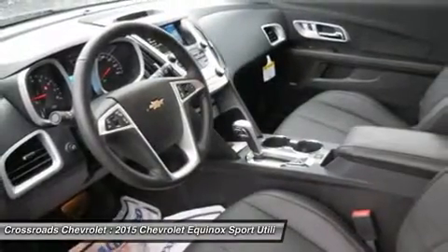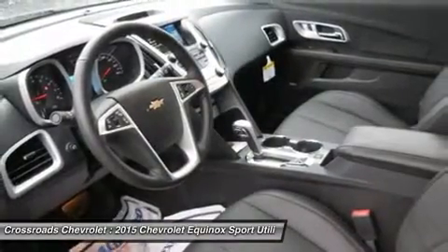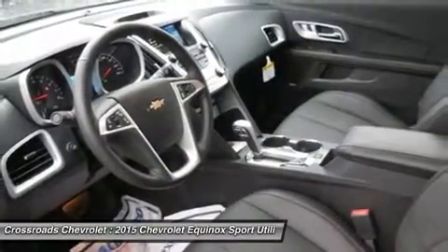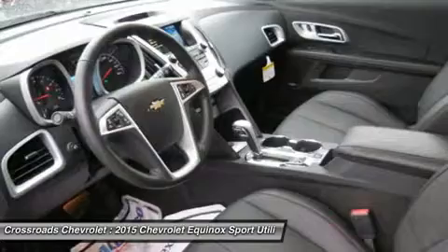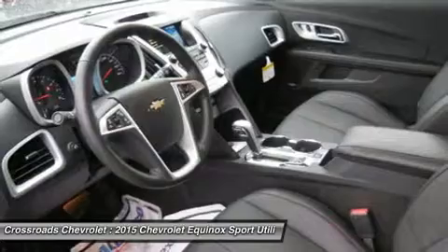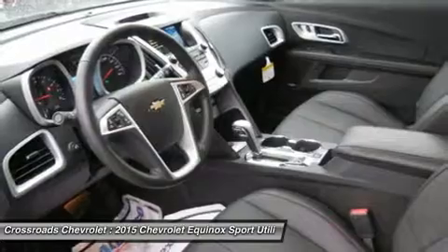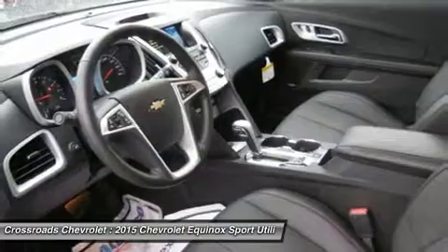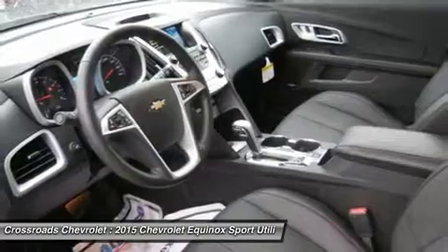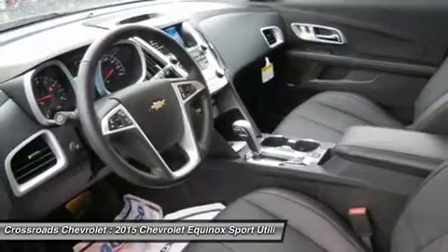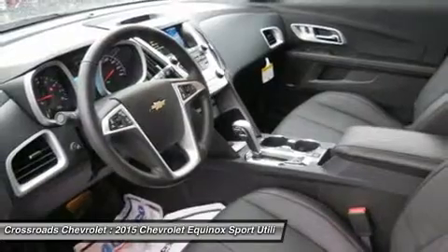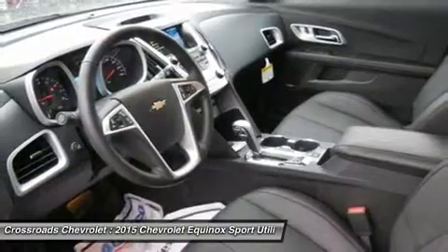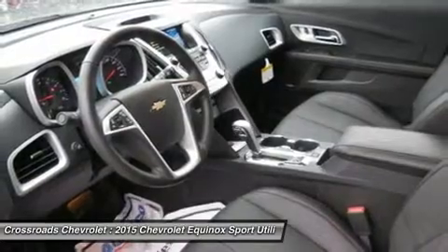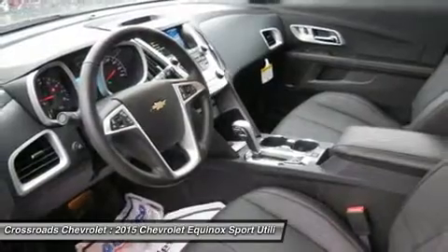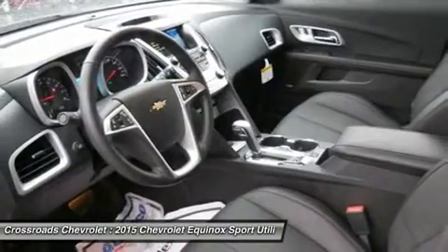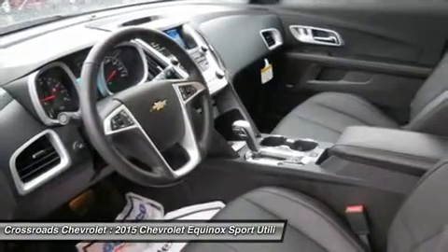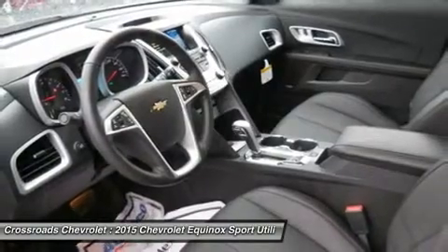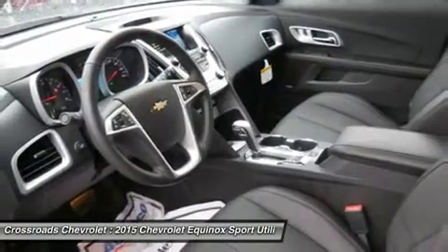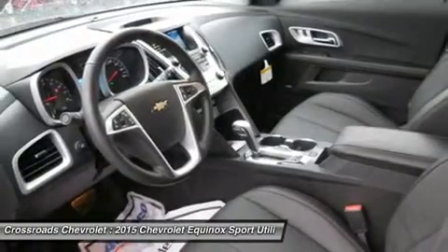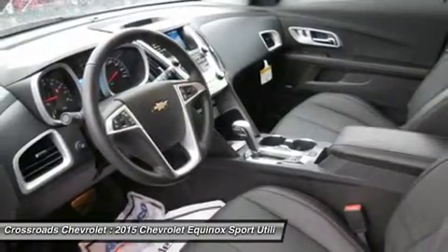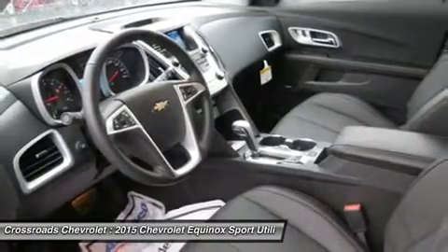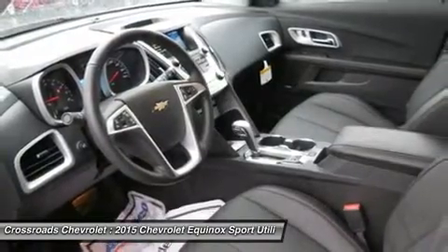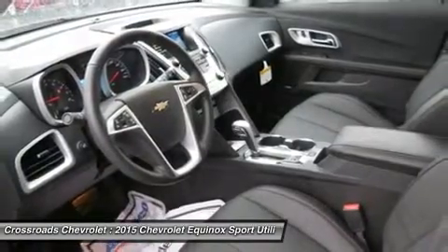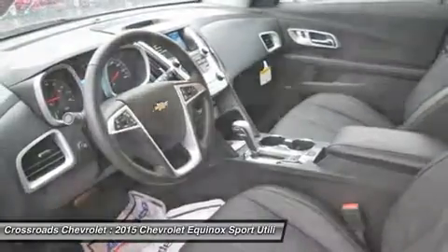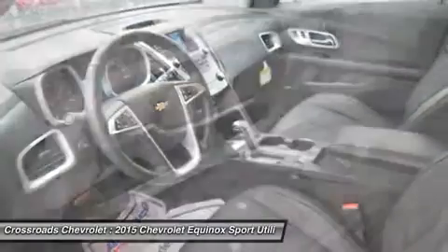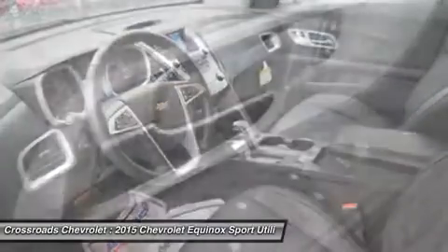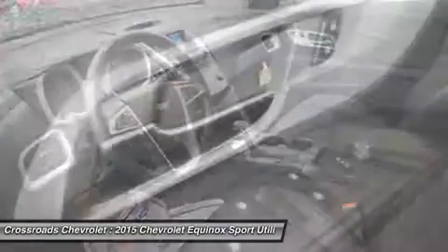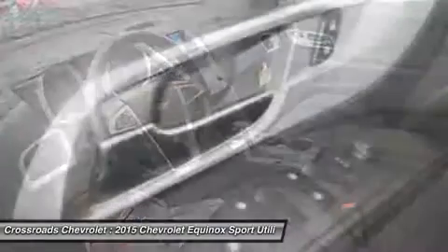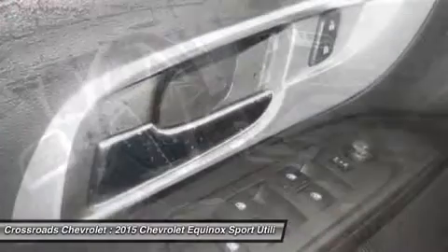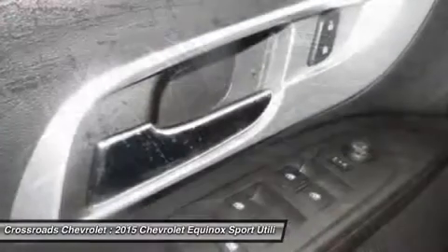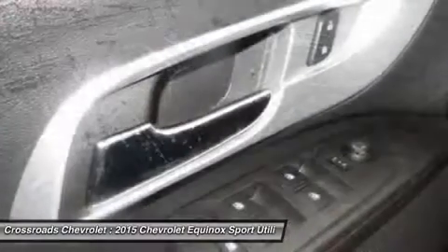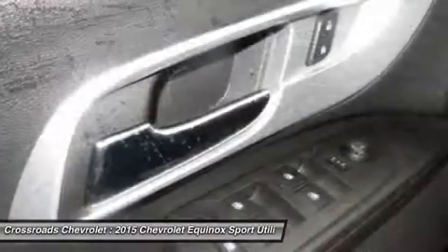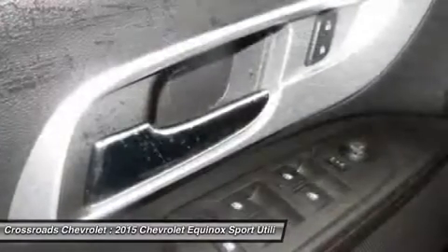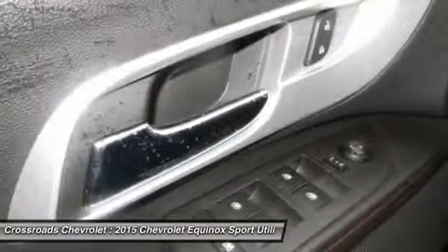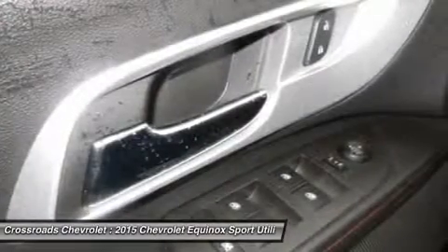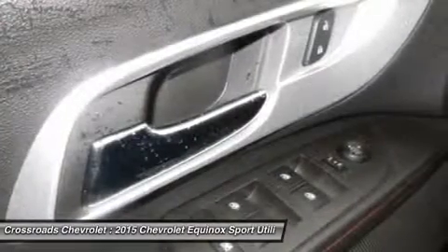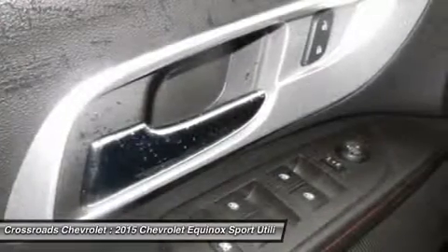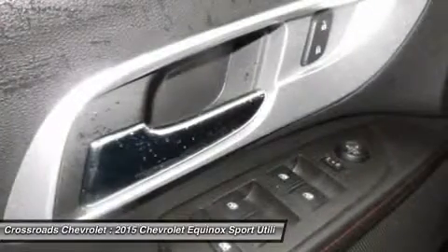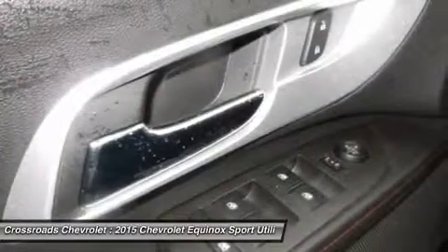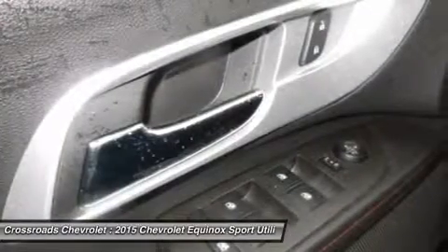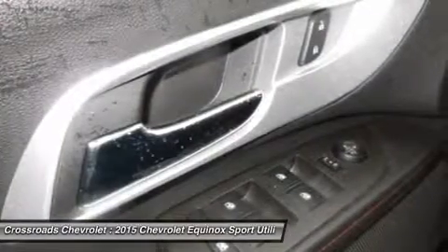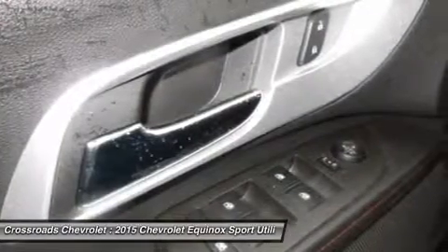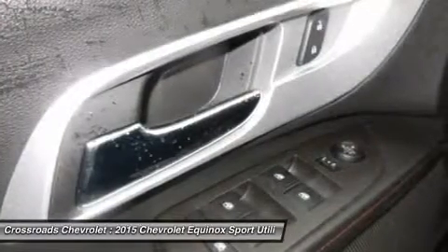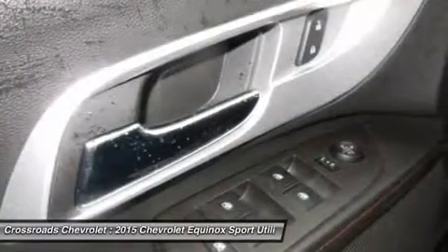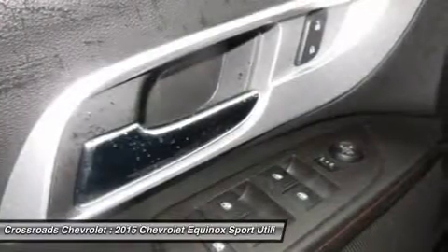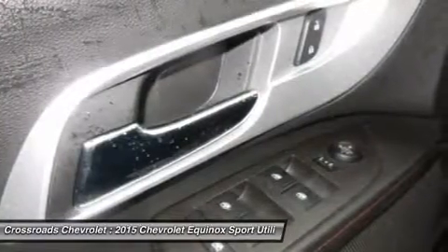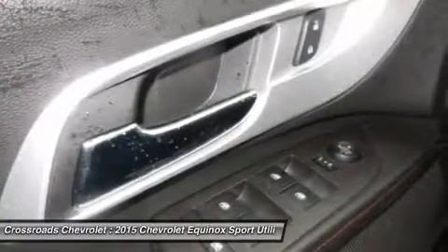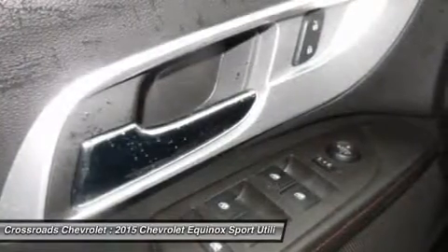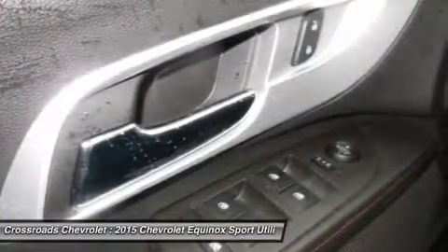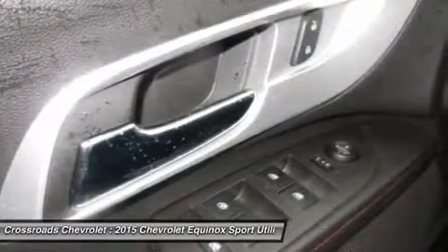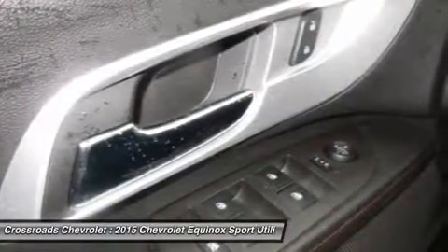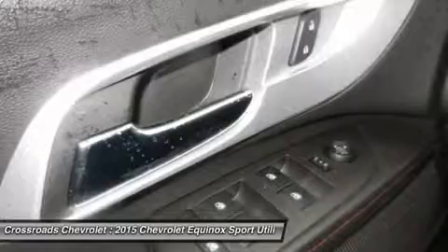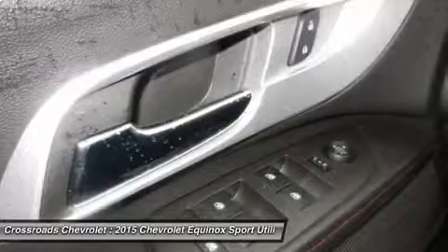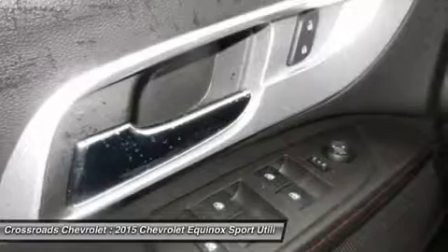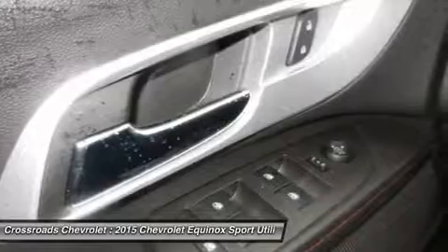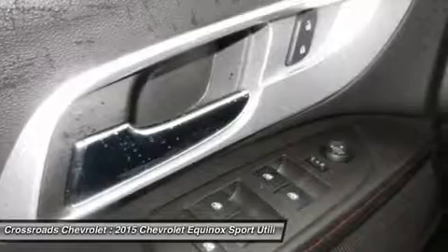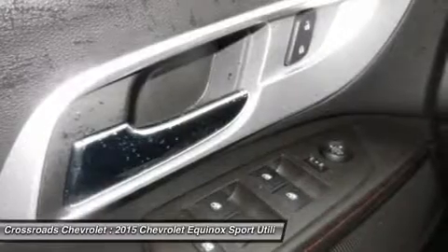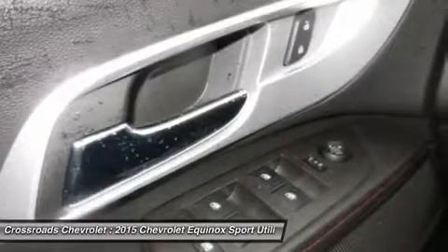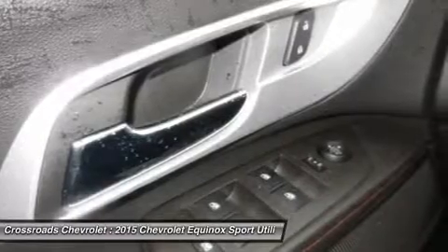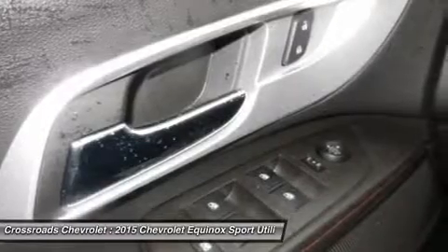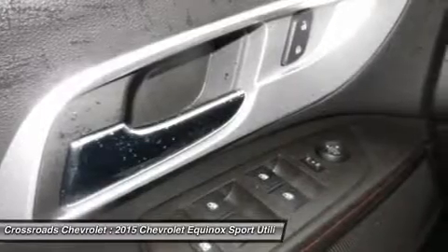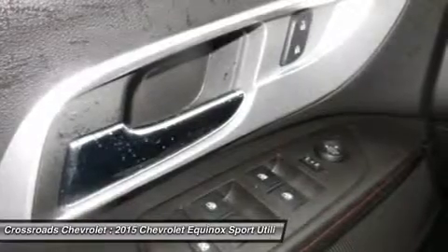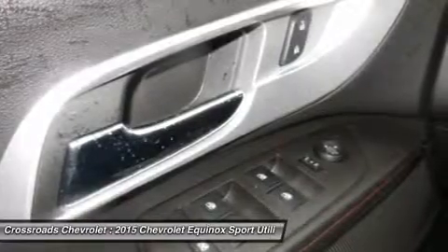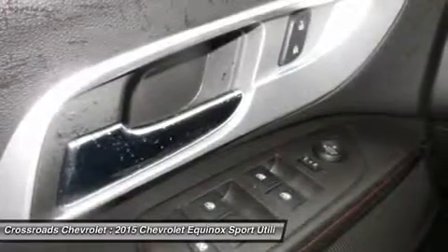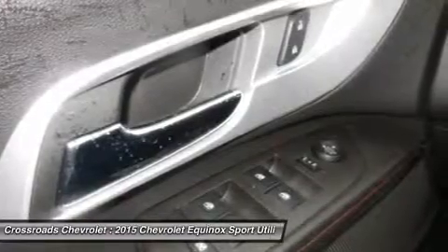Steering wheel audio controls, leather steering wheel, adjustable steering wheel, tire pressure monitor, trip computer.